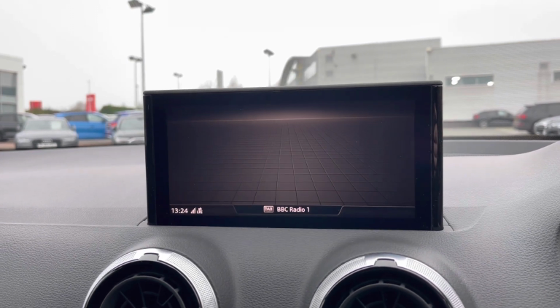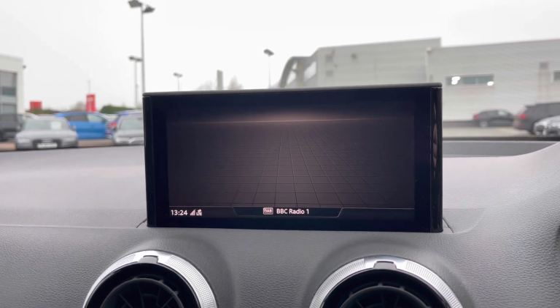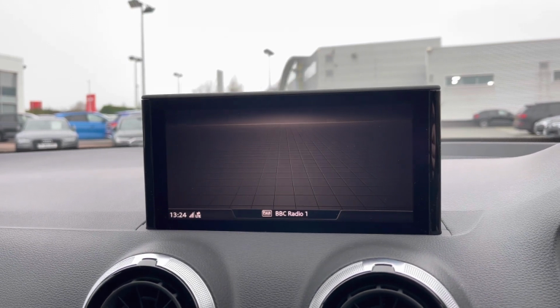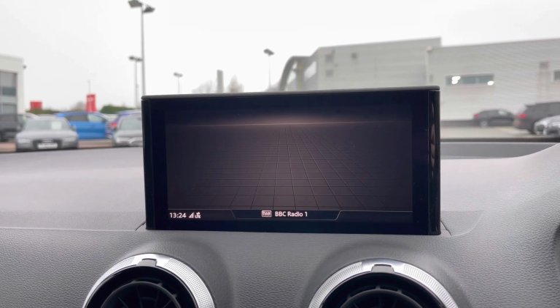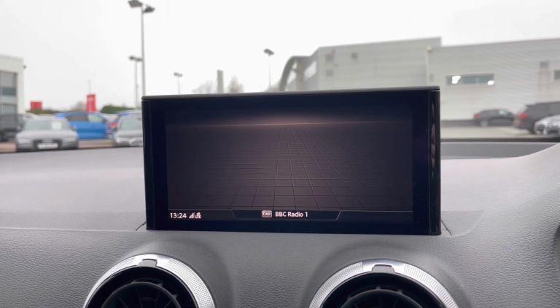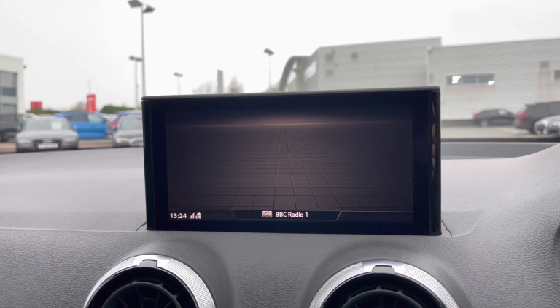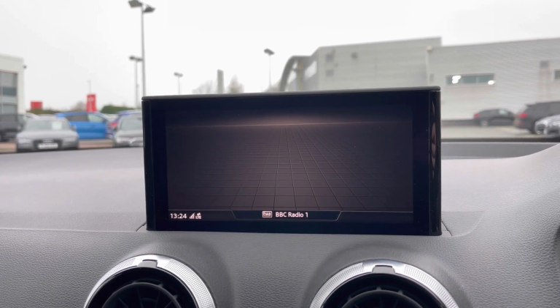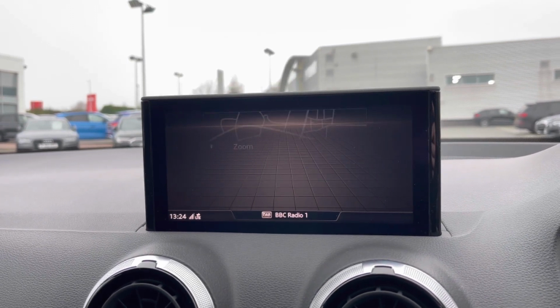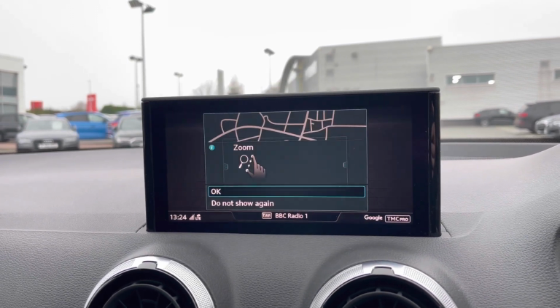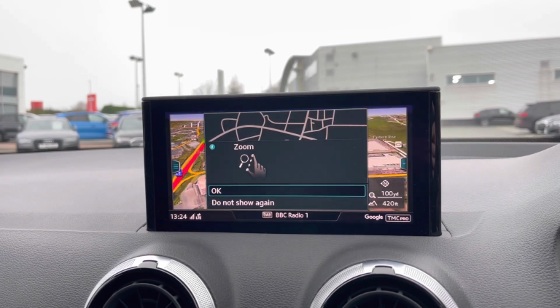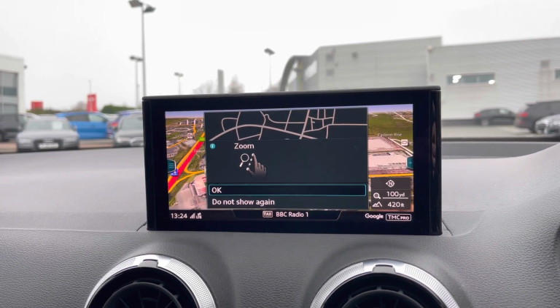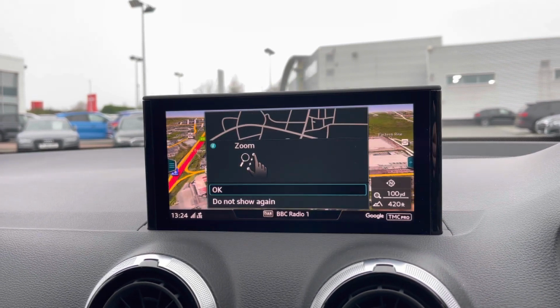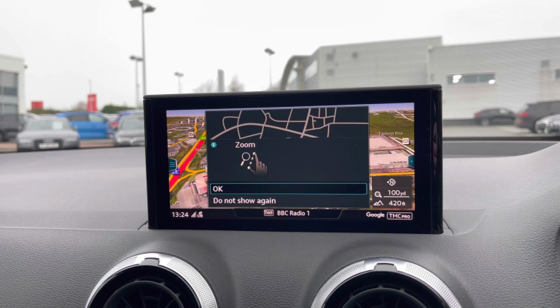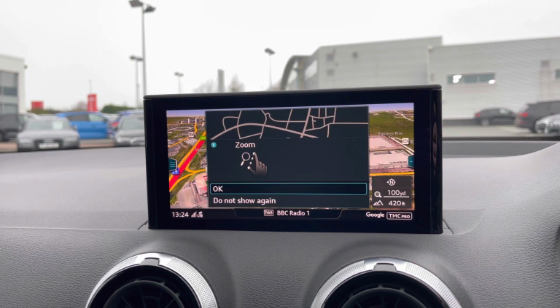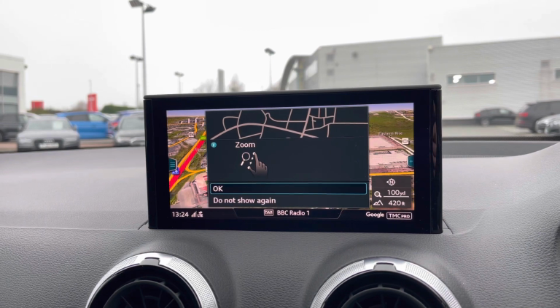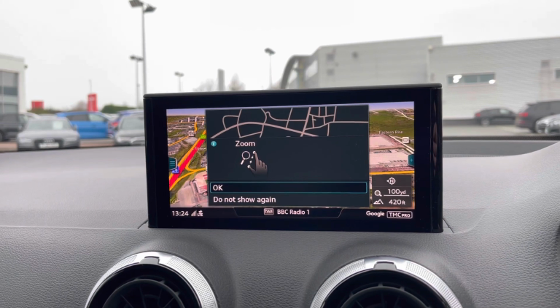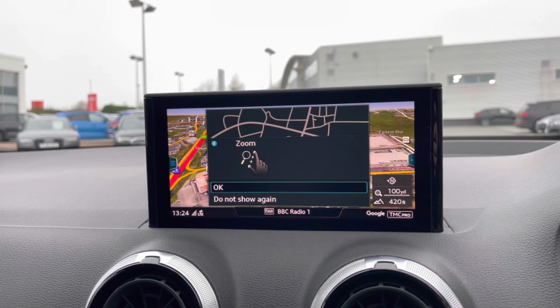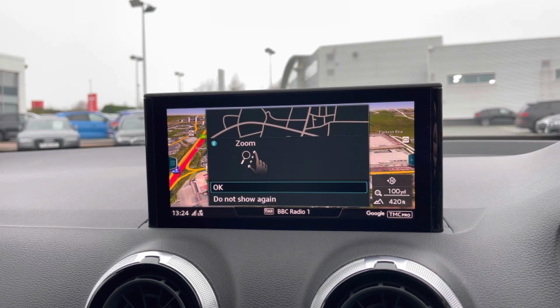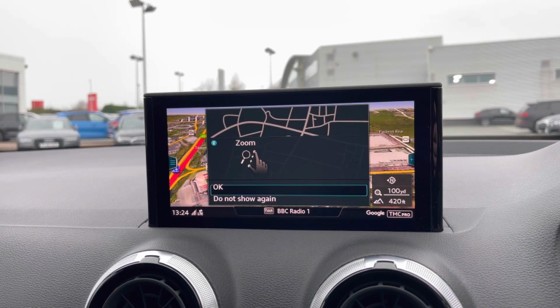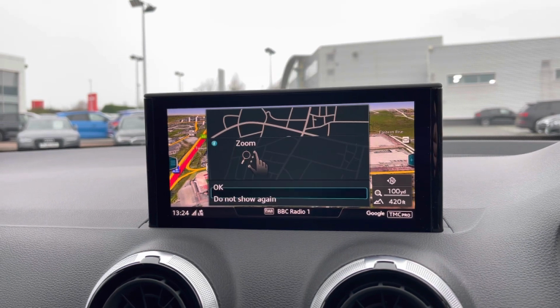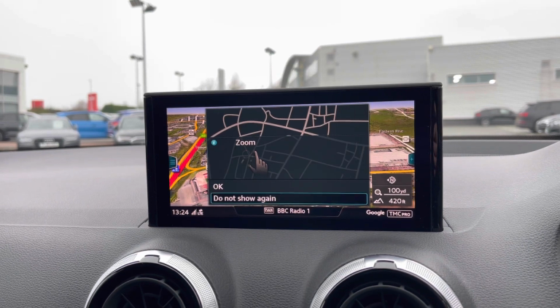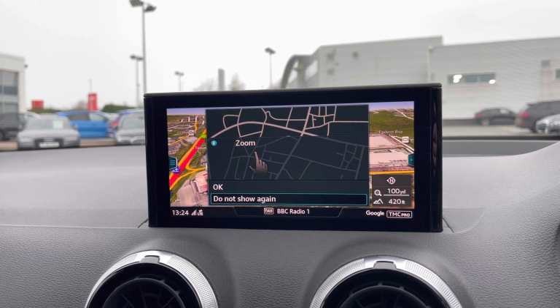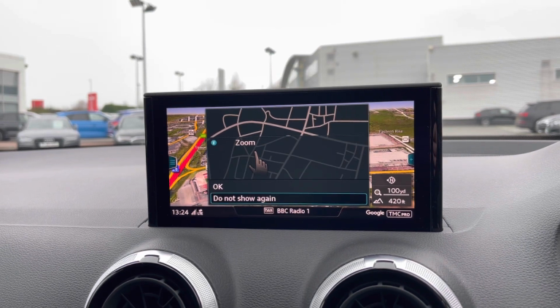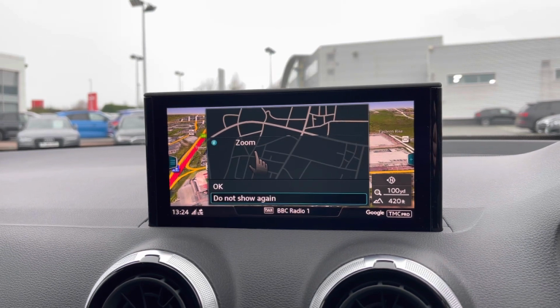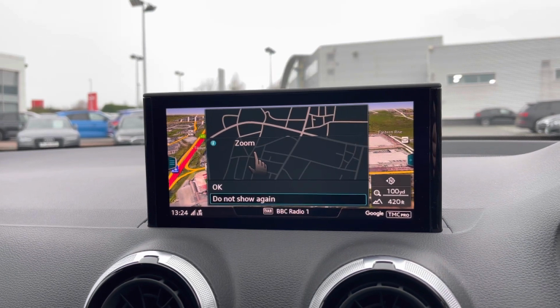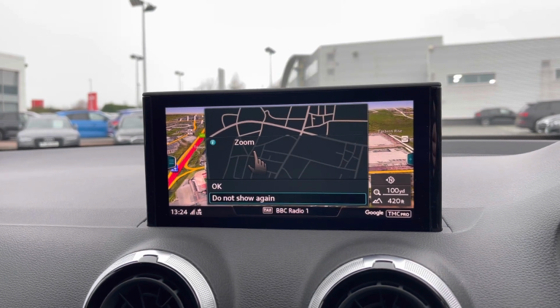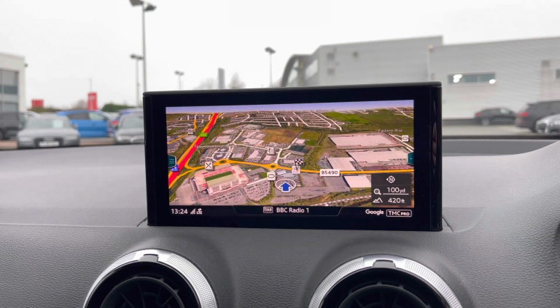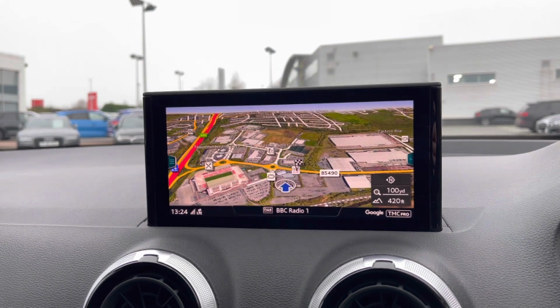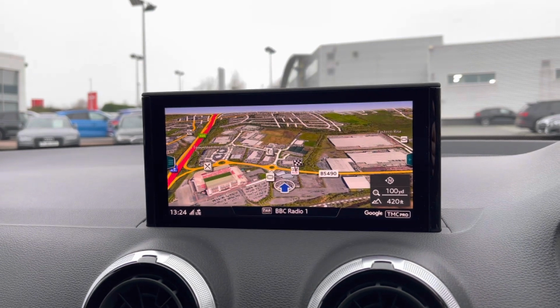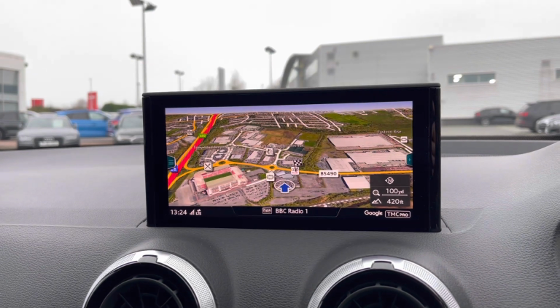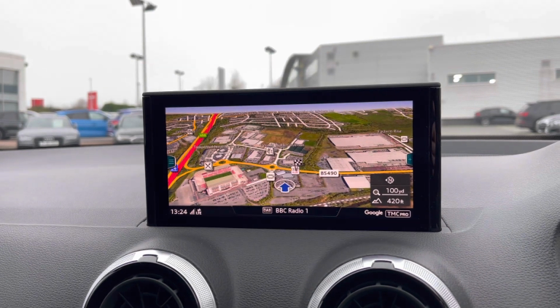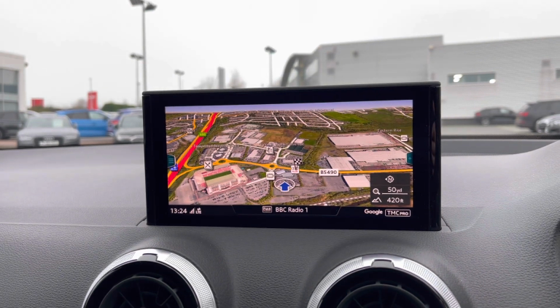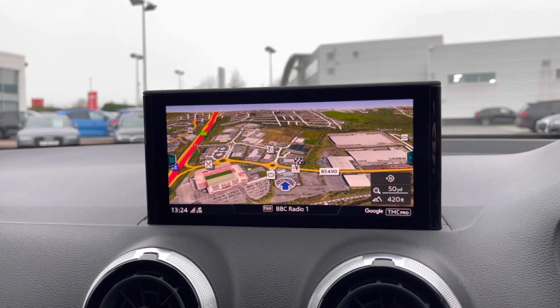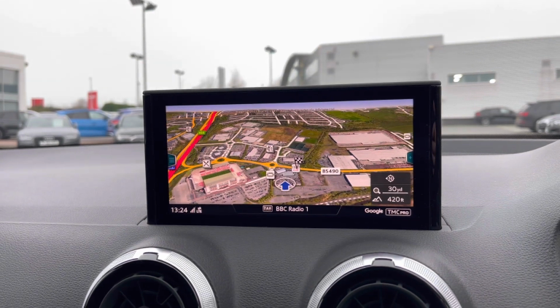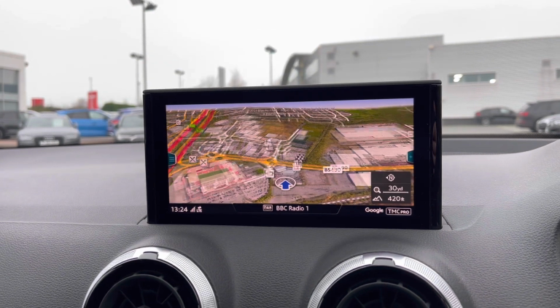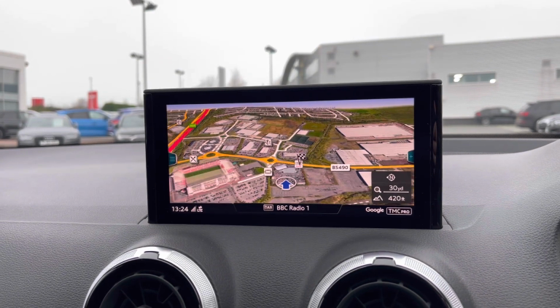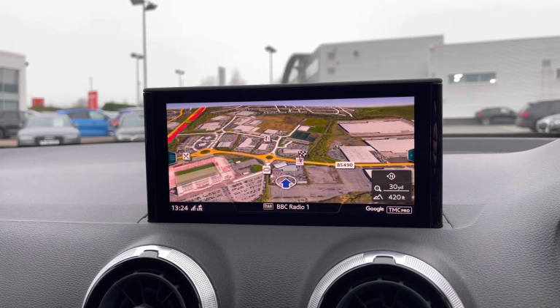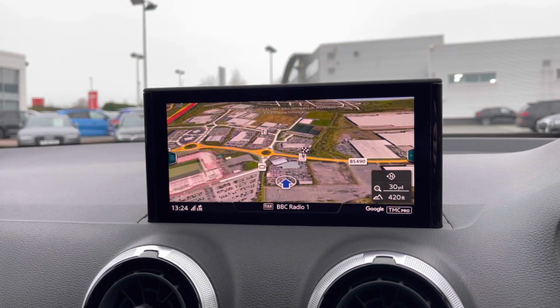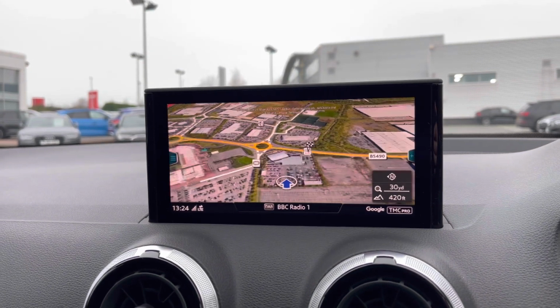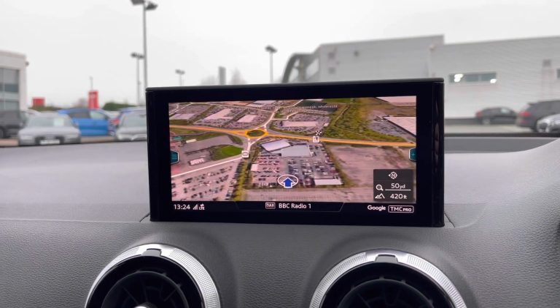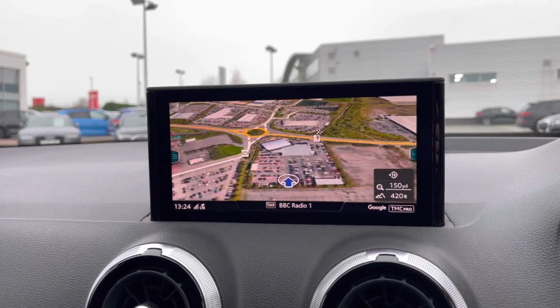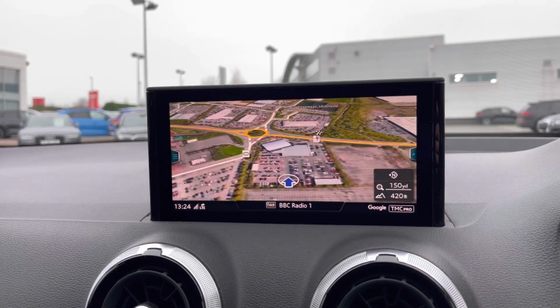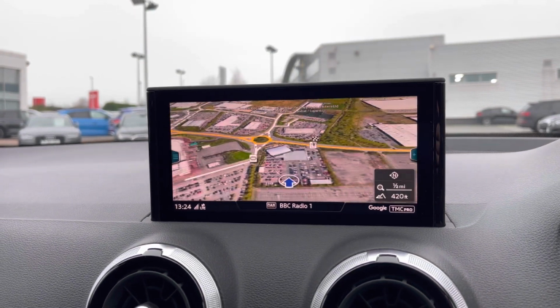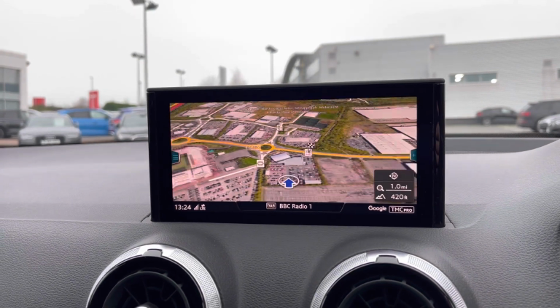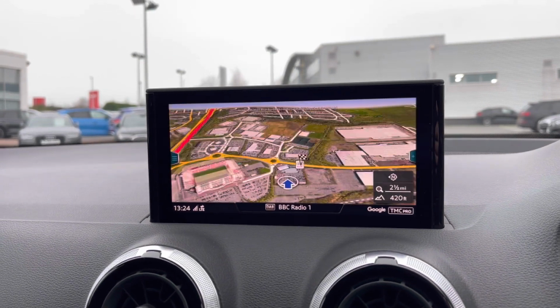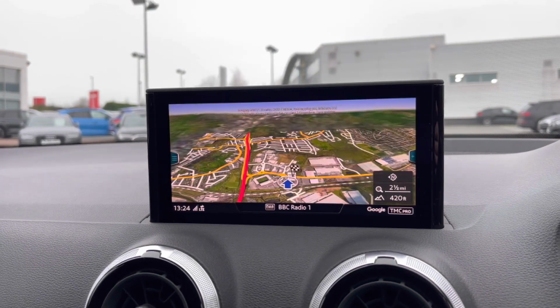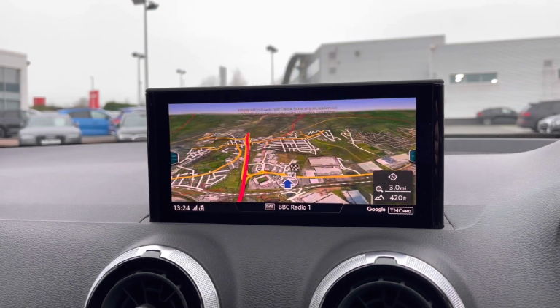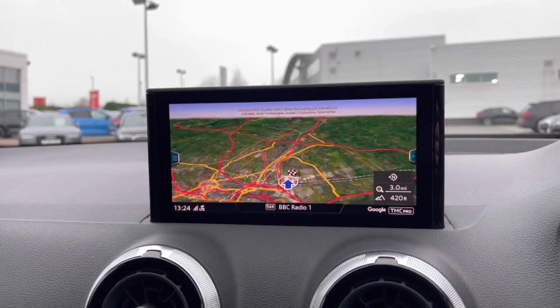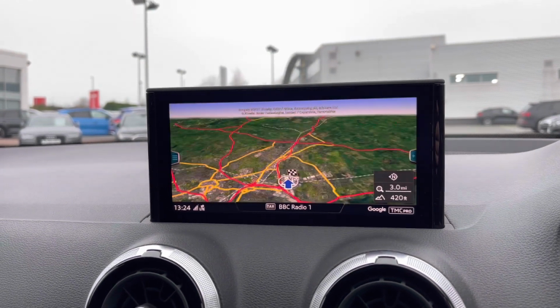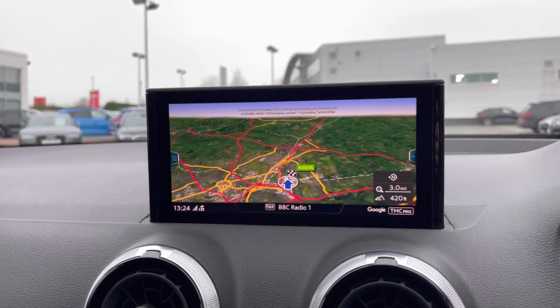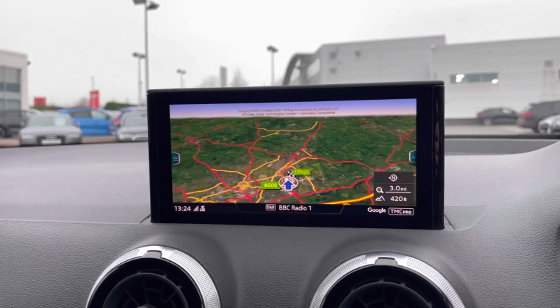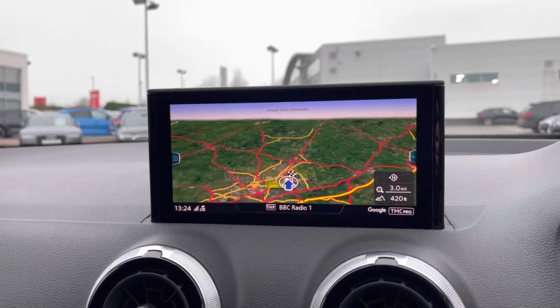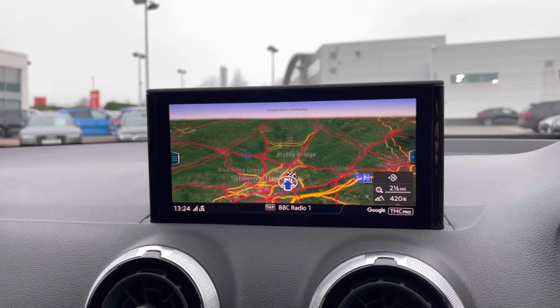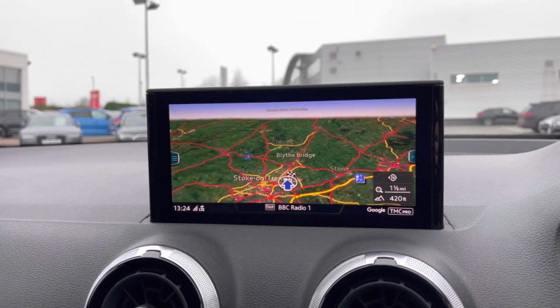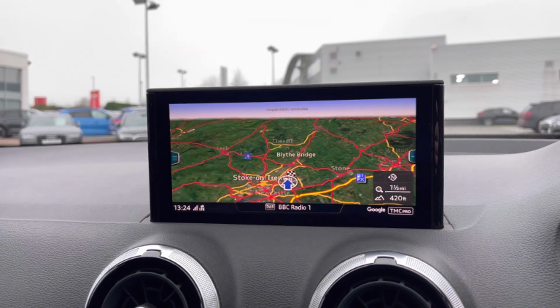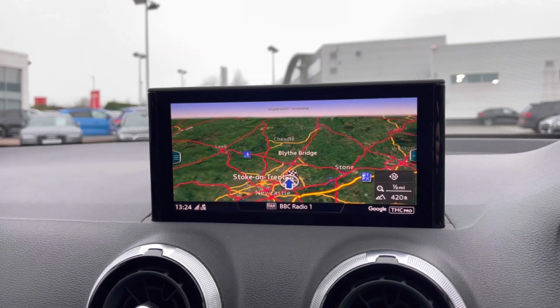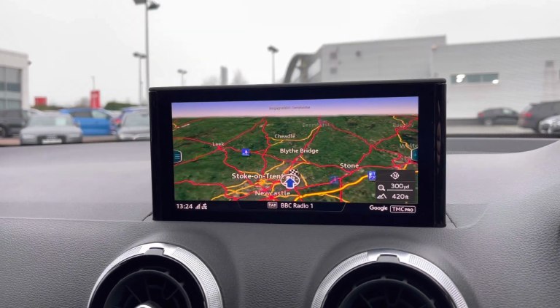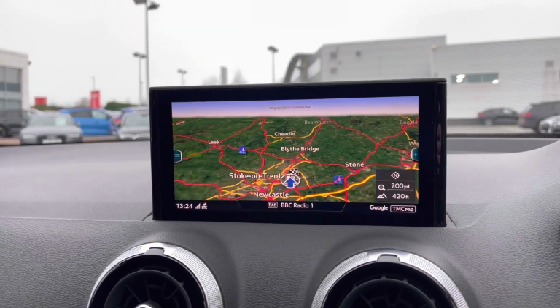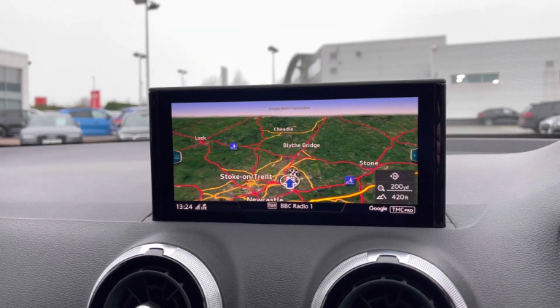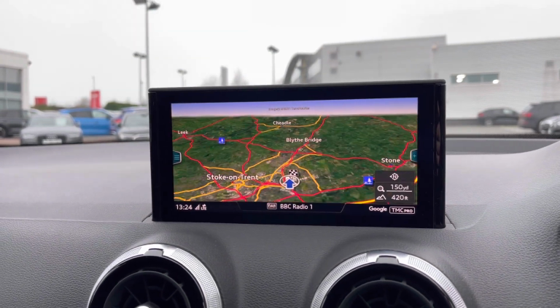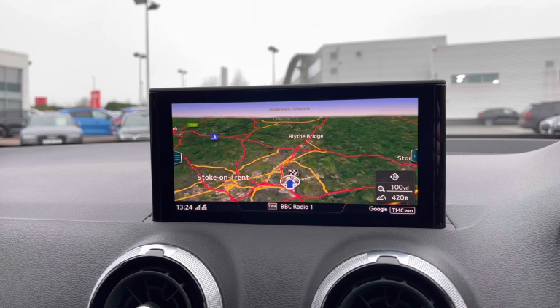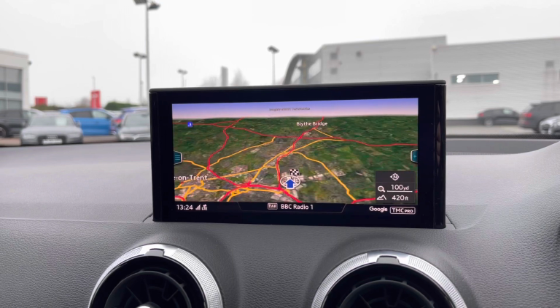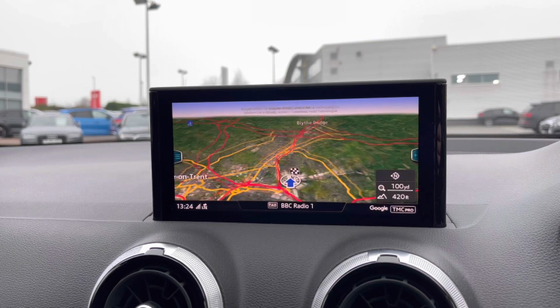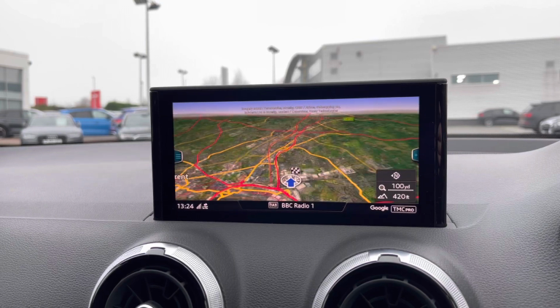As seen earlier, this car does come with the full satellite navigation system and you can use that scroll dial to easily zoom in and out of the map system.